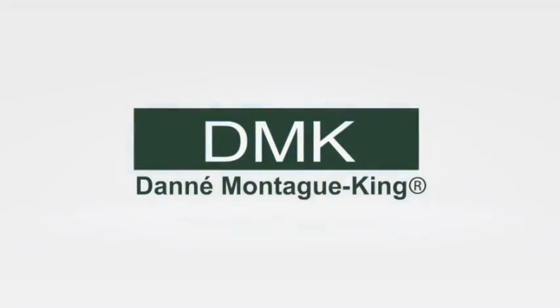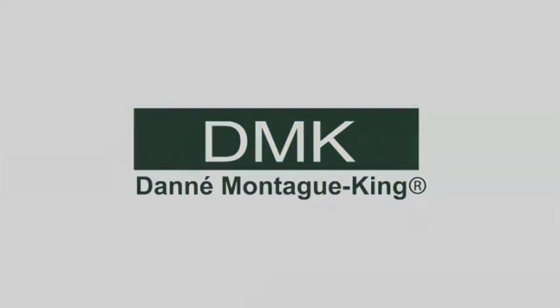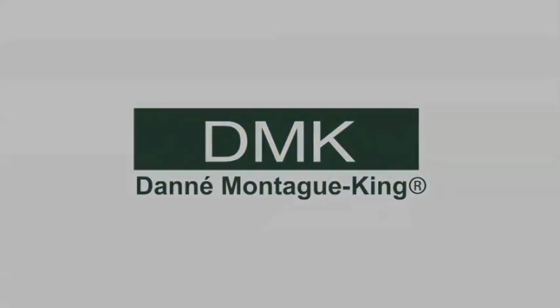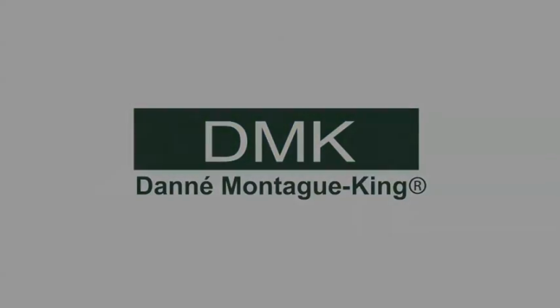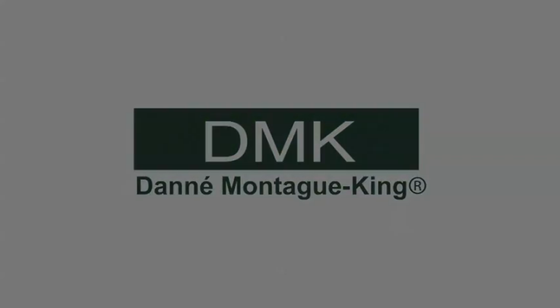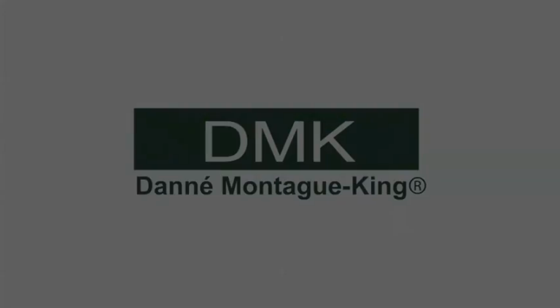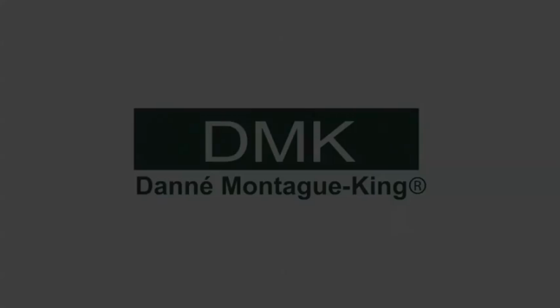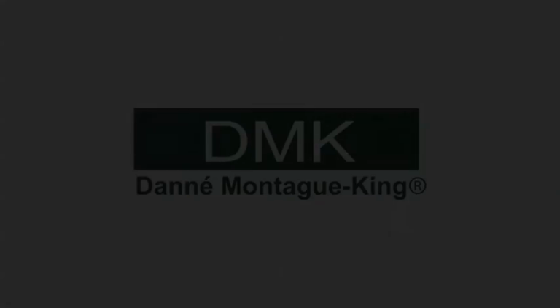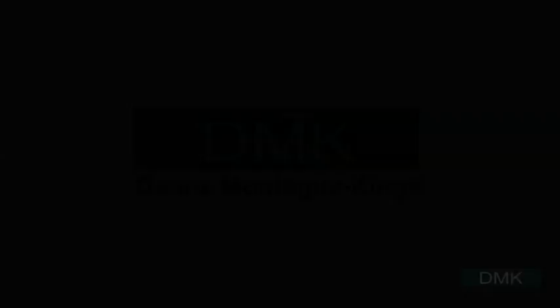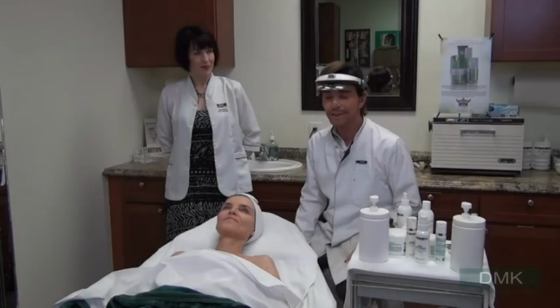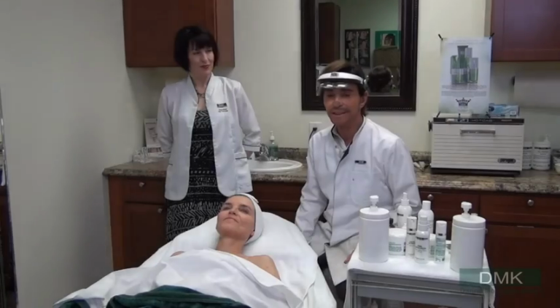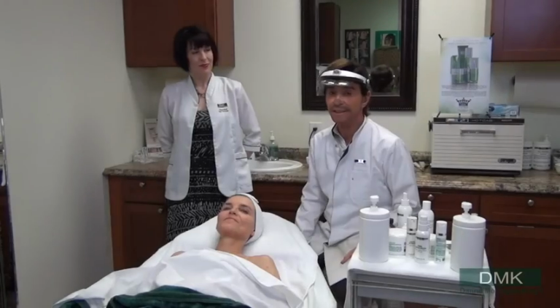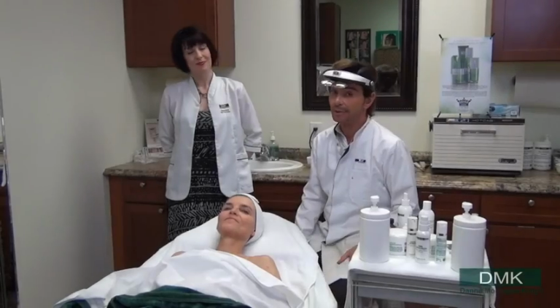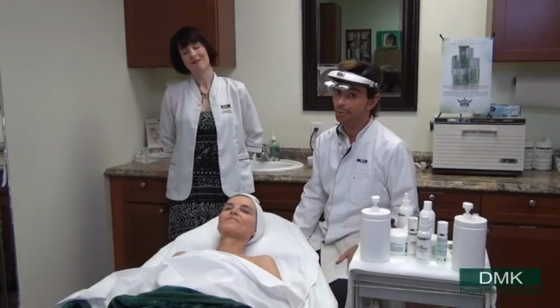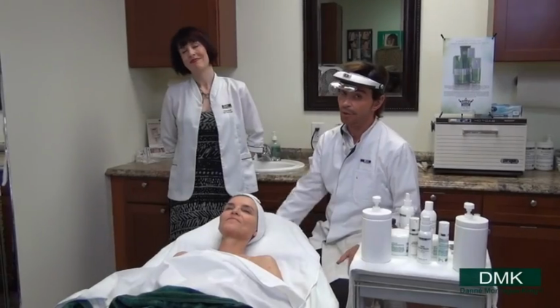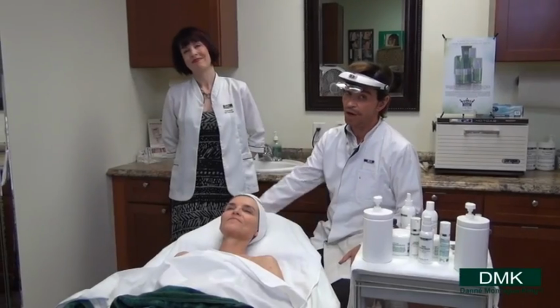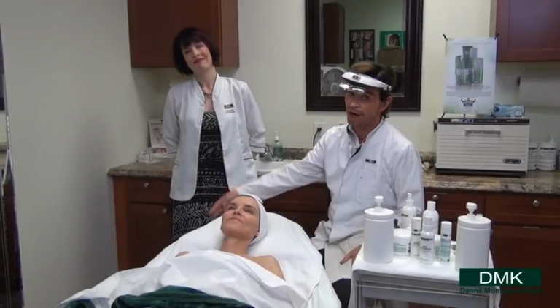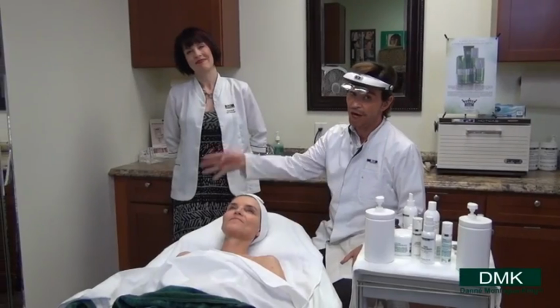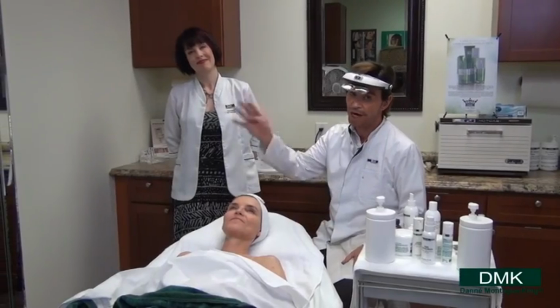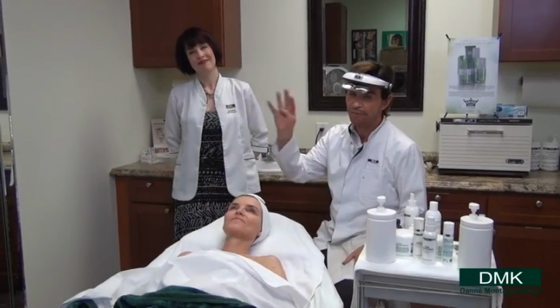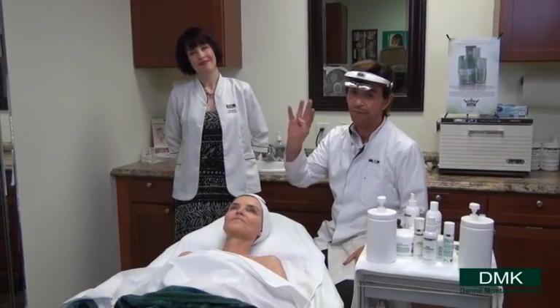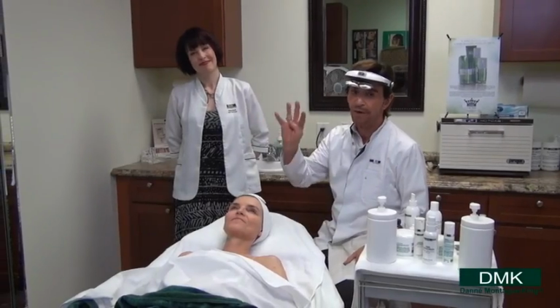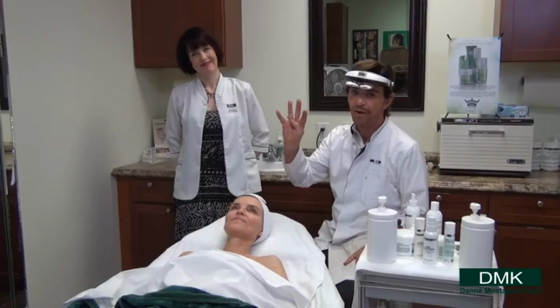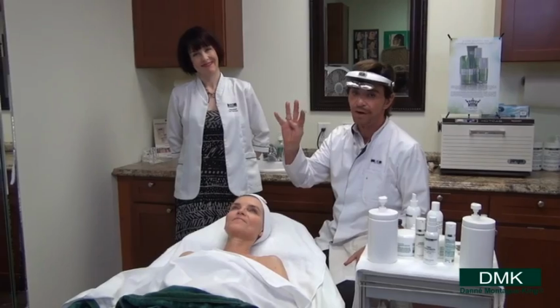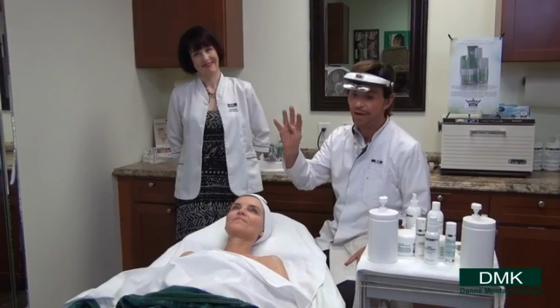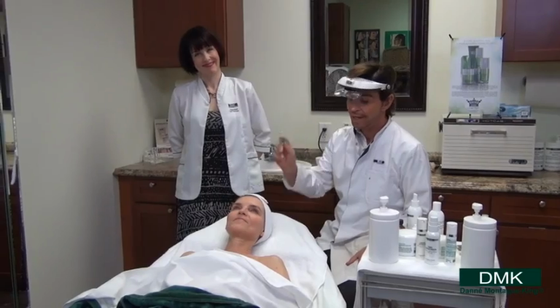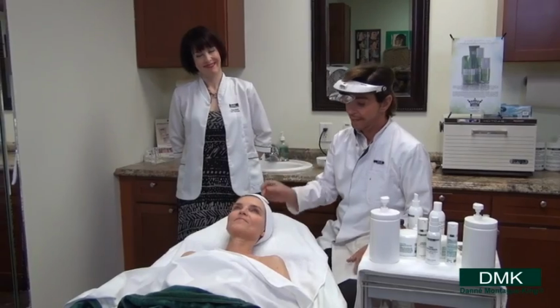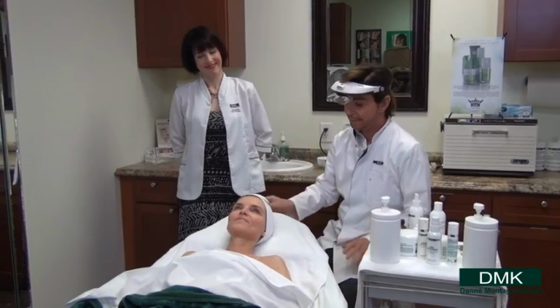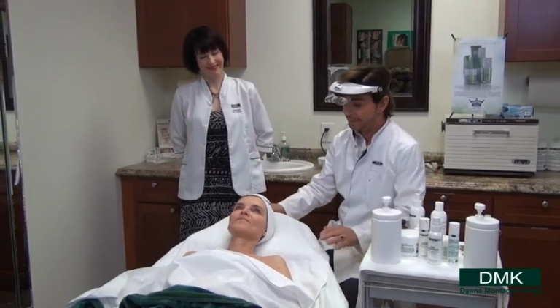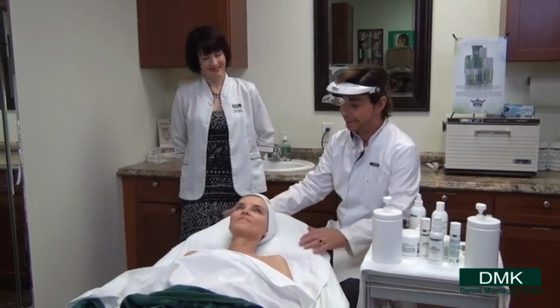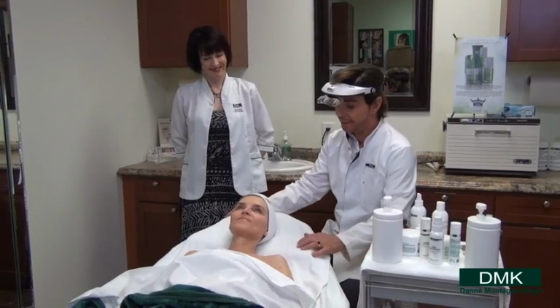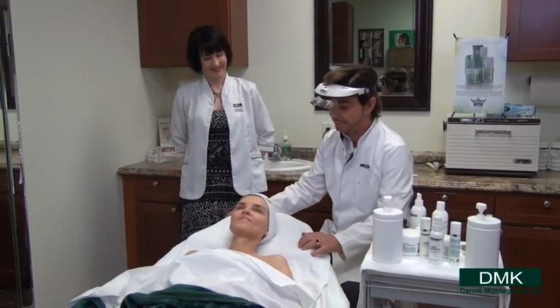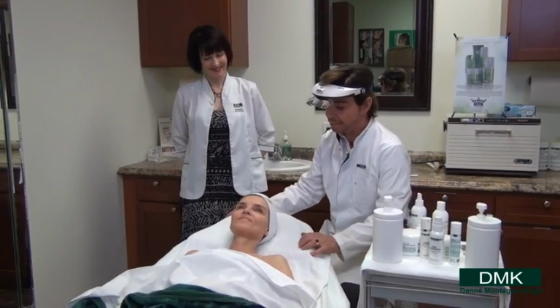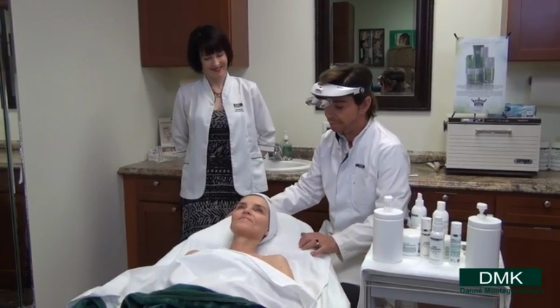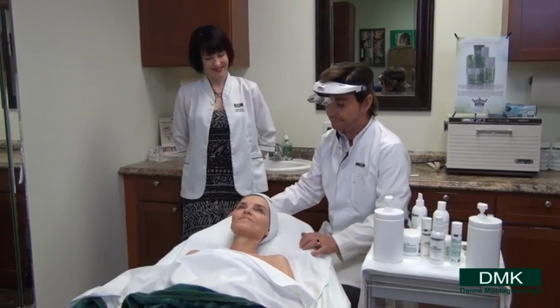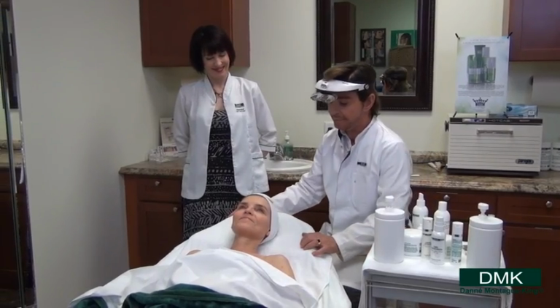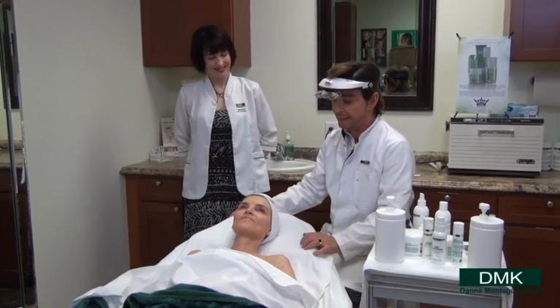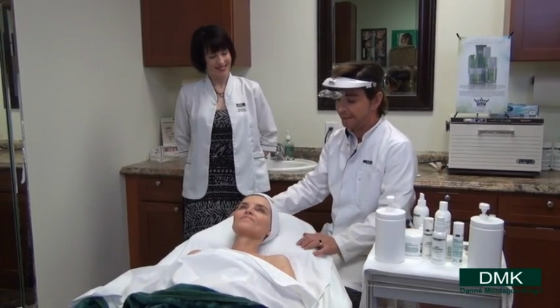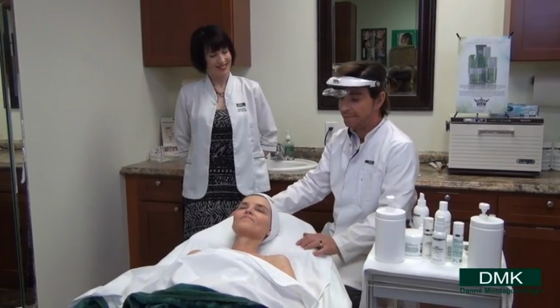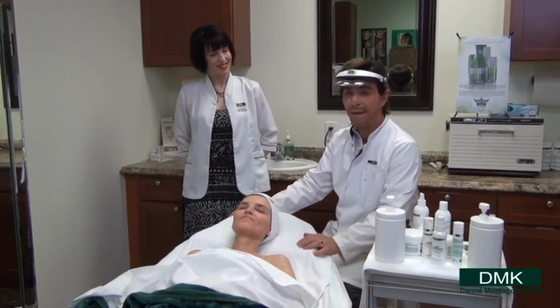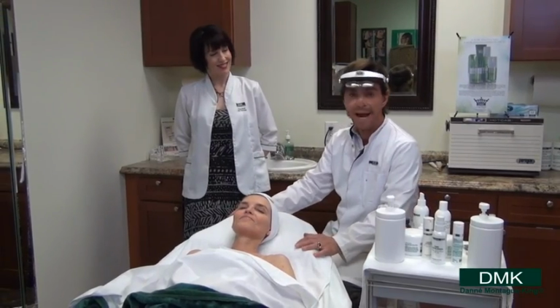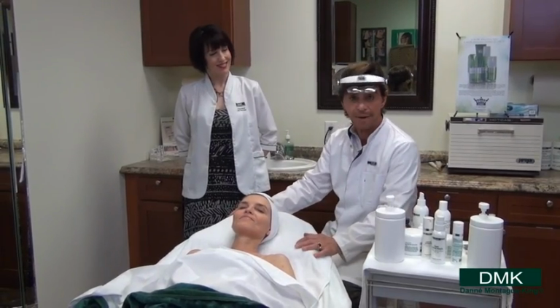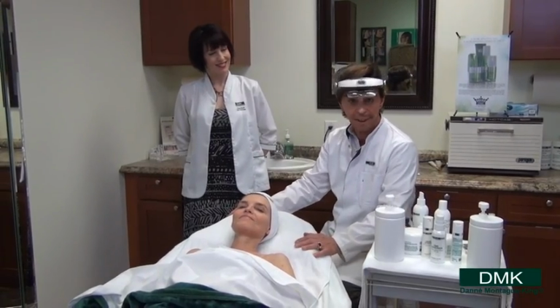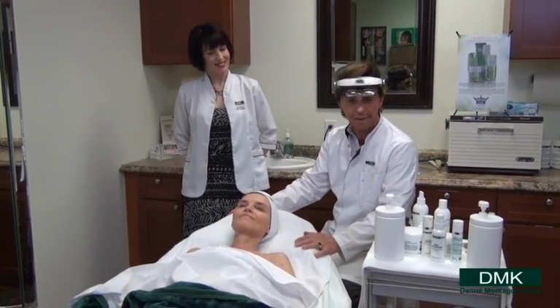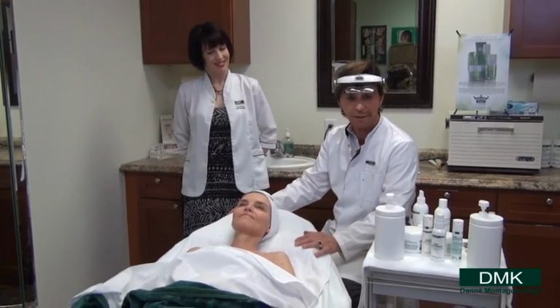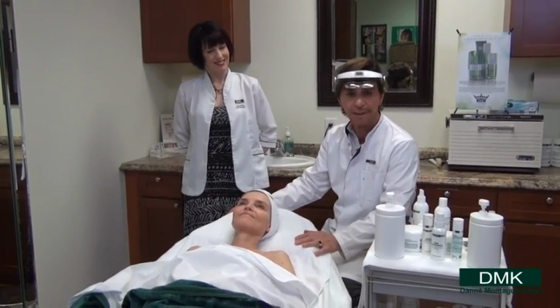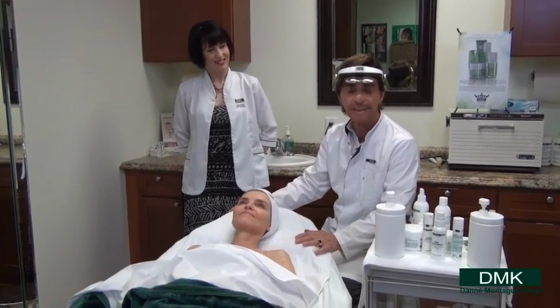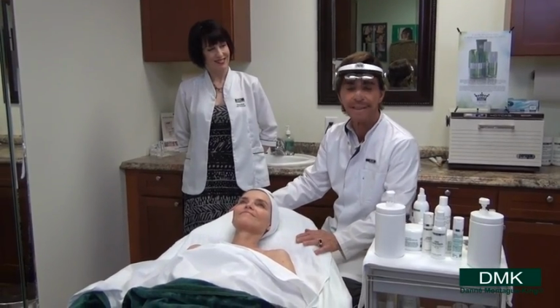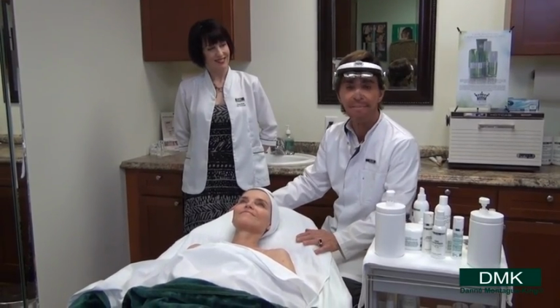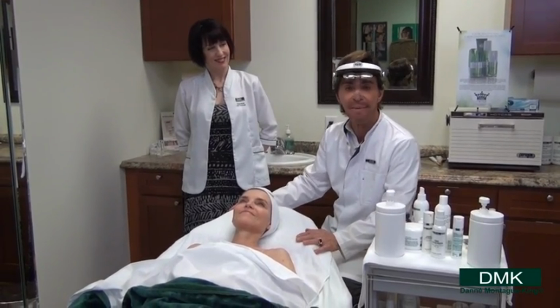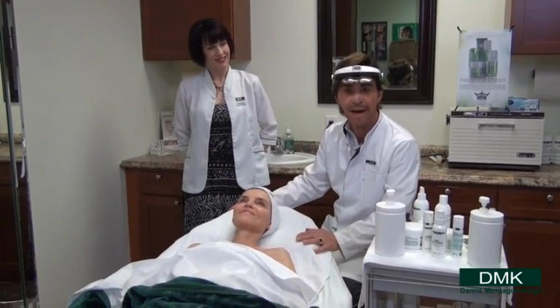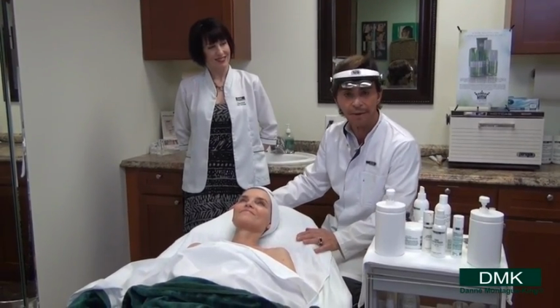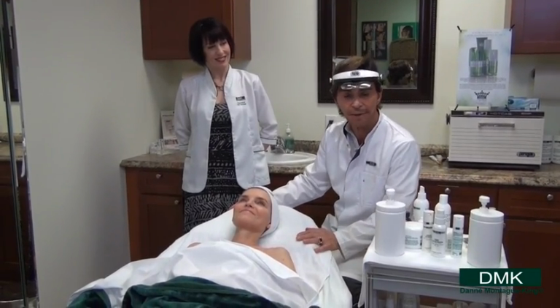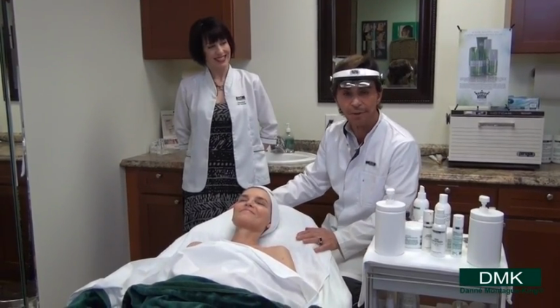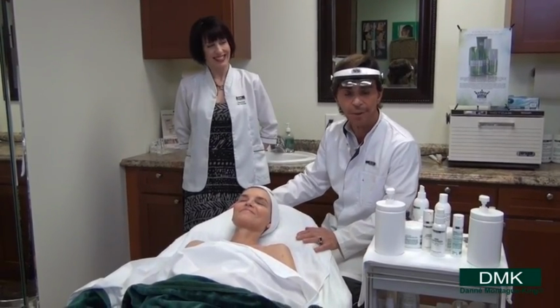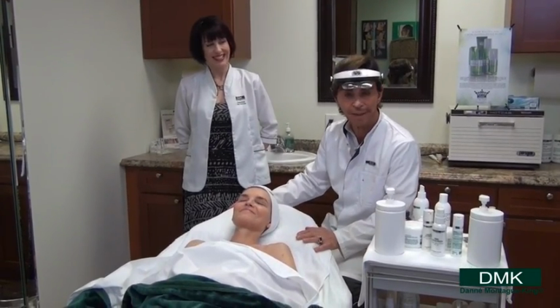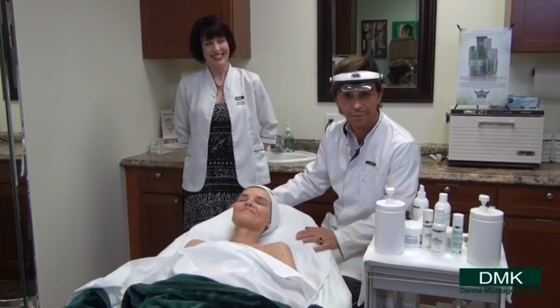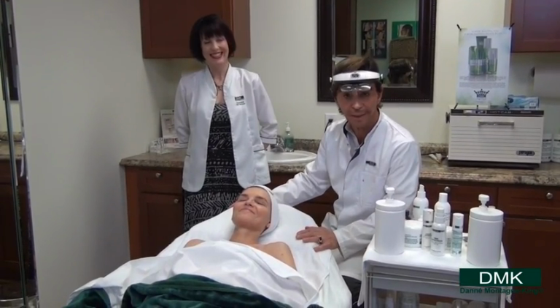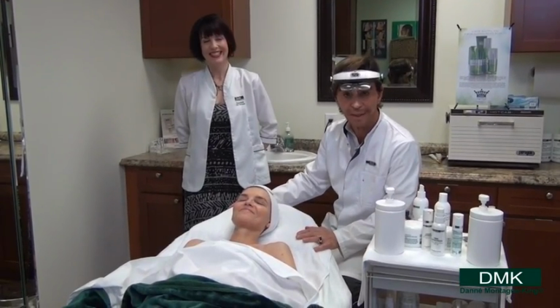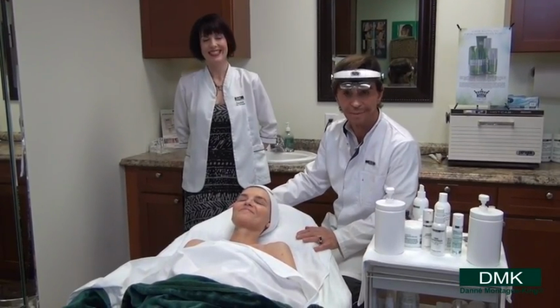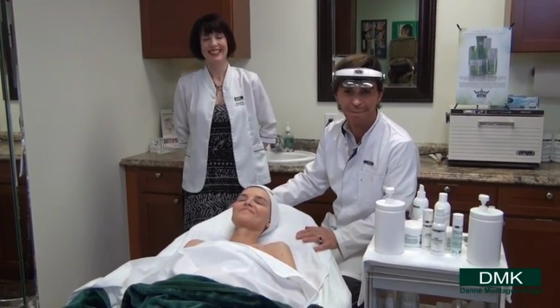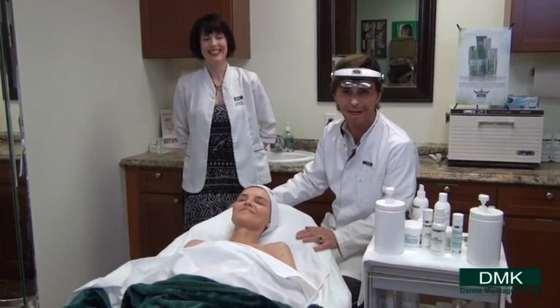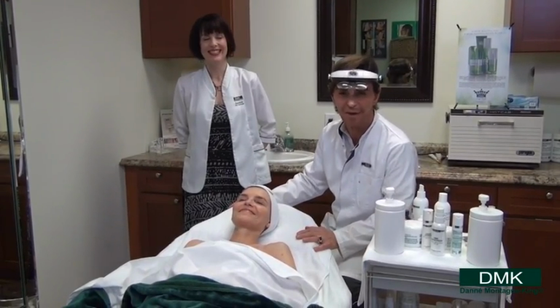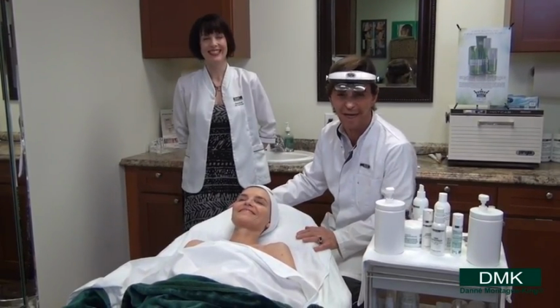Hi Skin Gamers, this is week four with our beautiful model Mary. Notice I say Mary the correct way, not Mary.